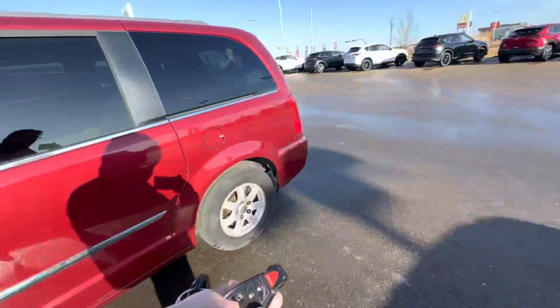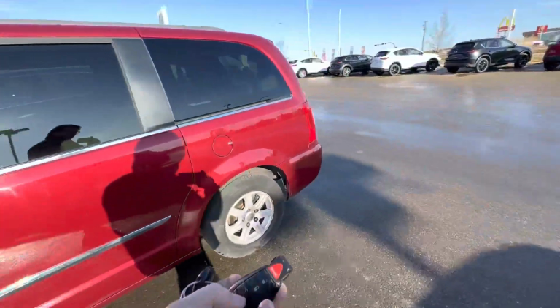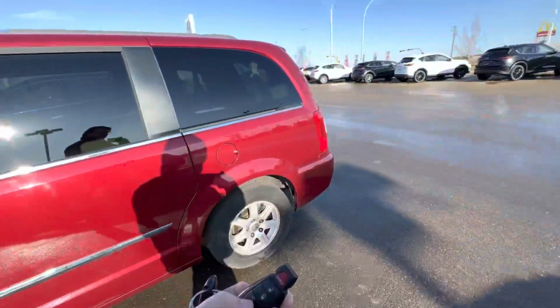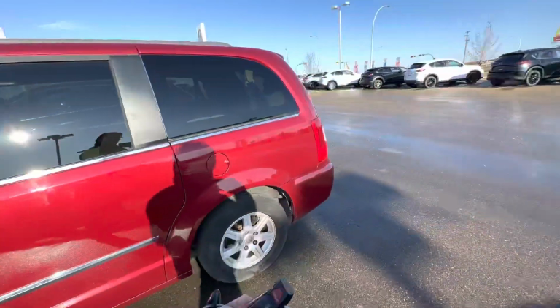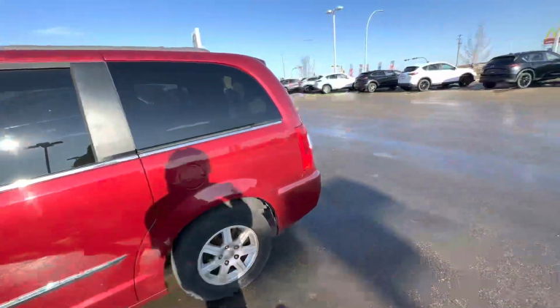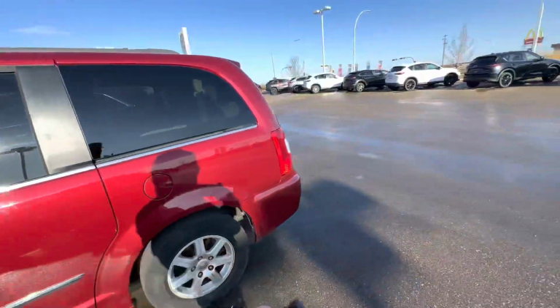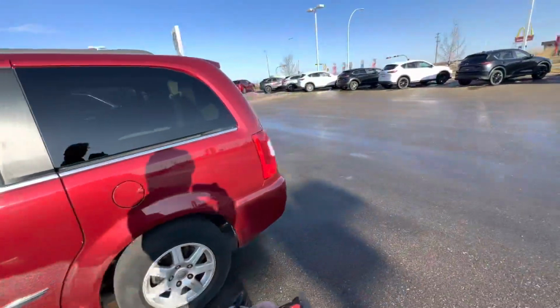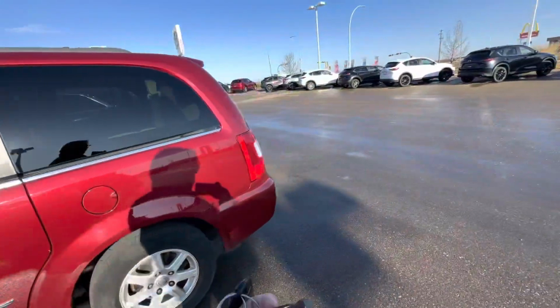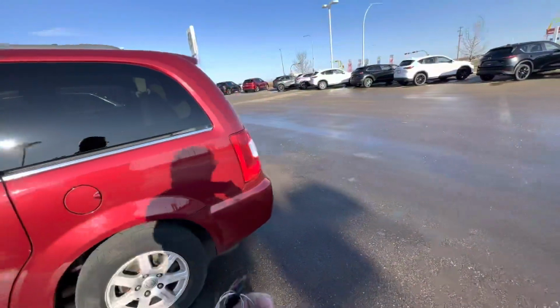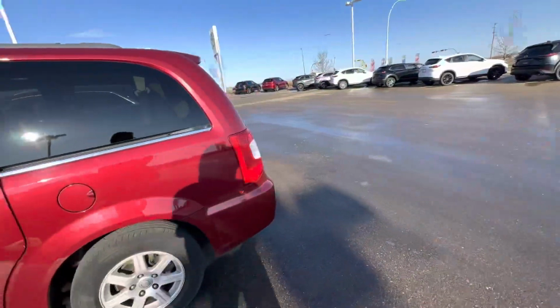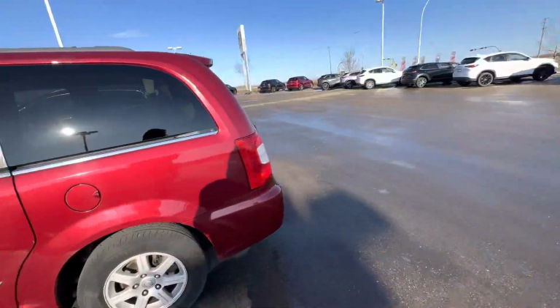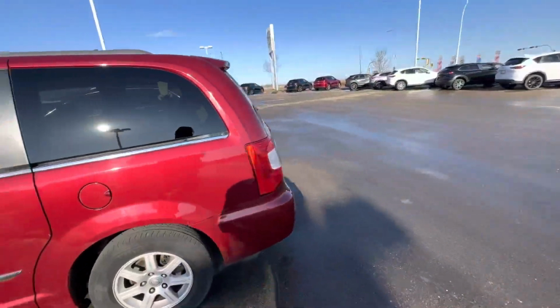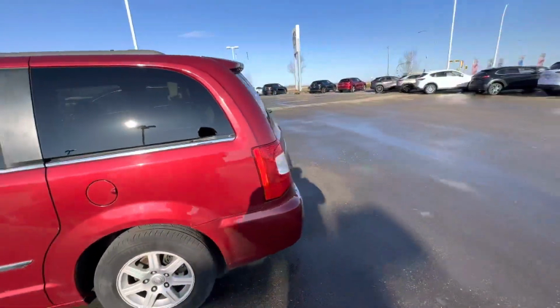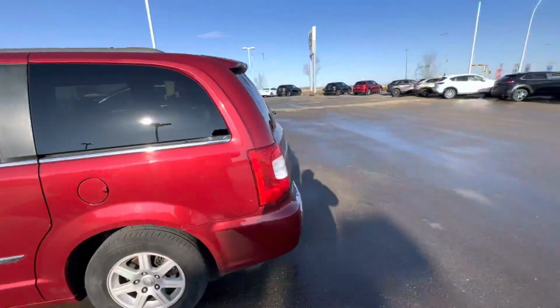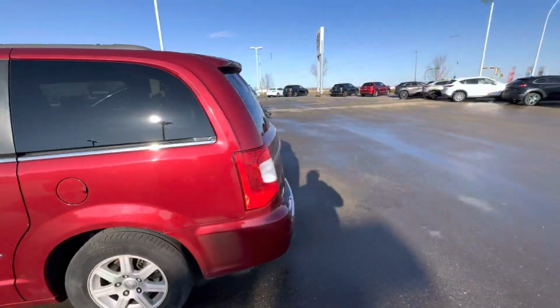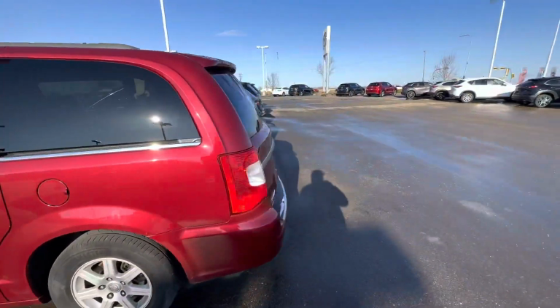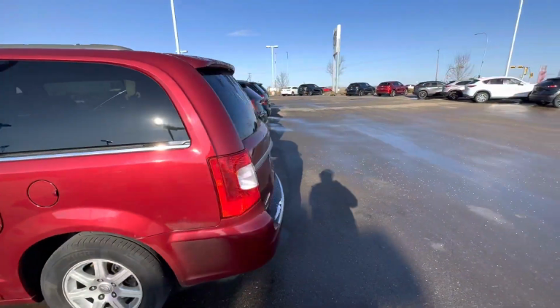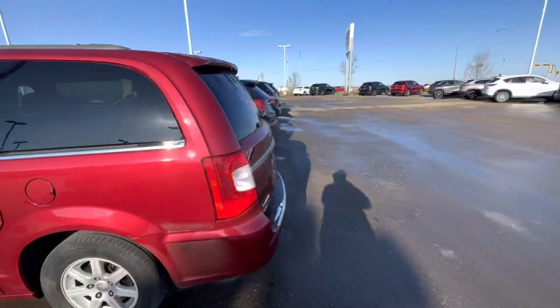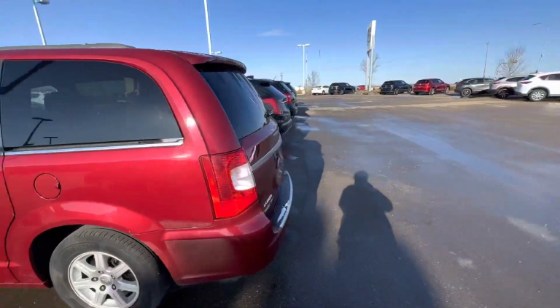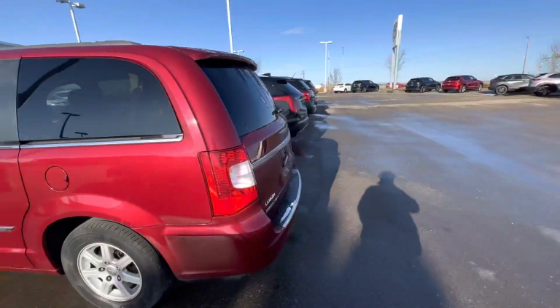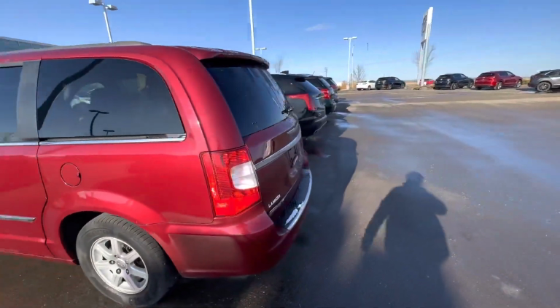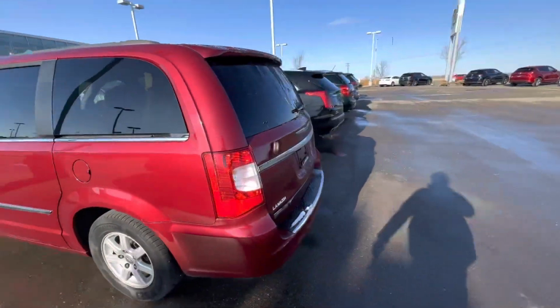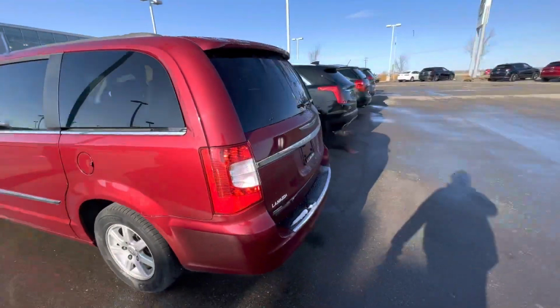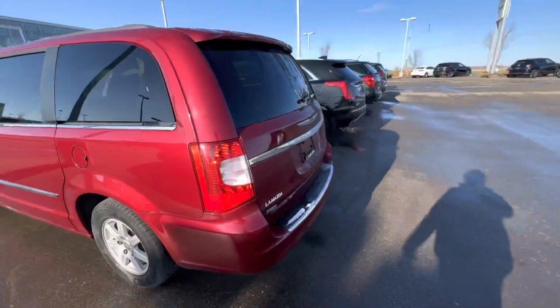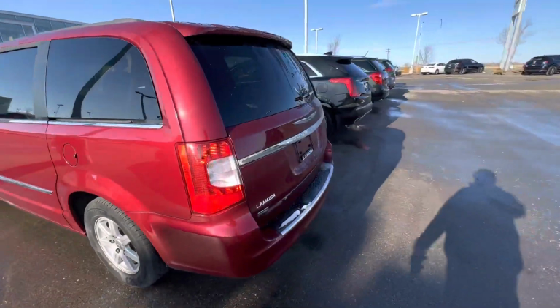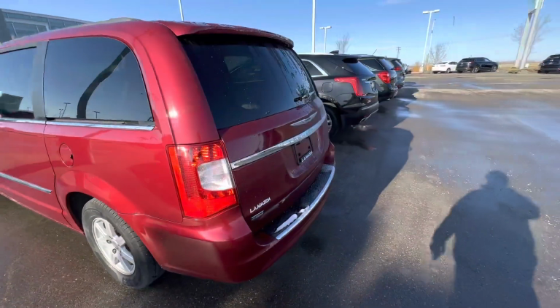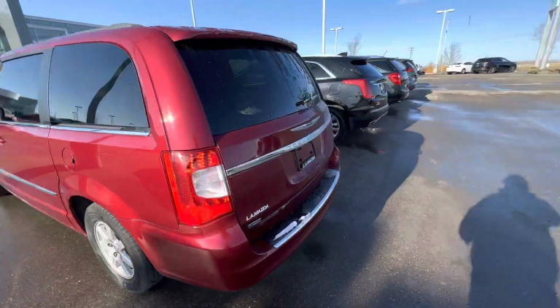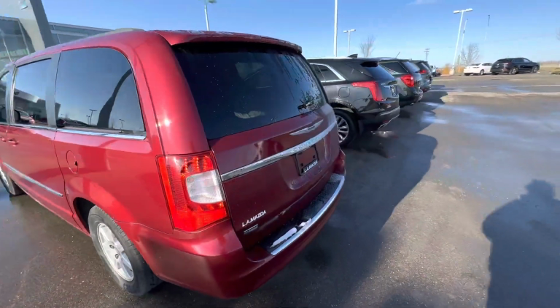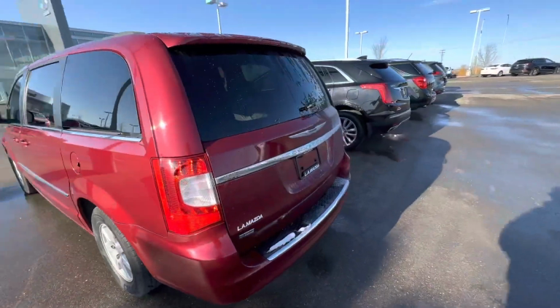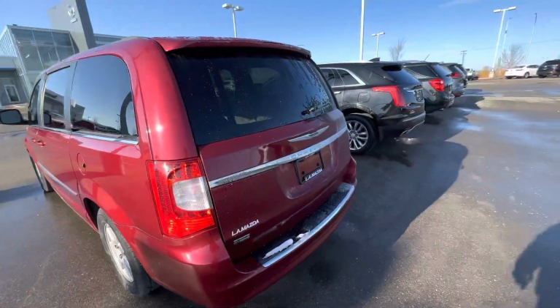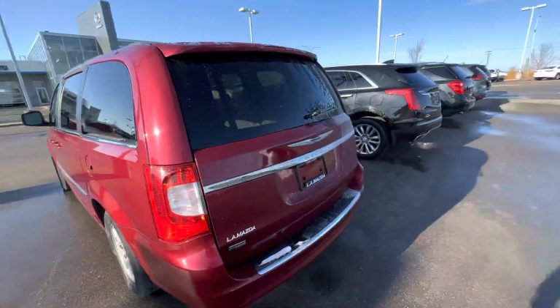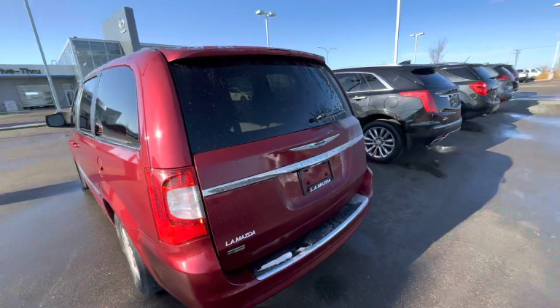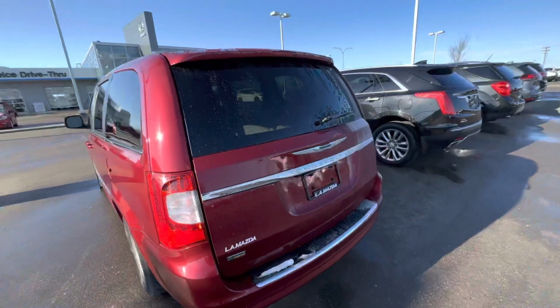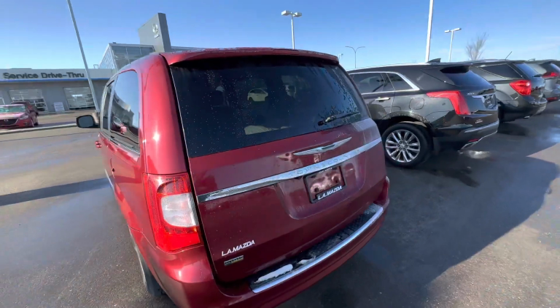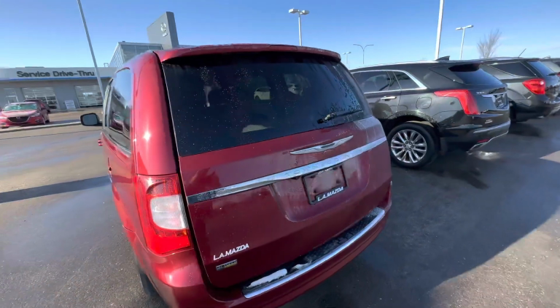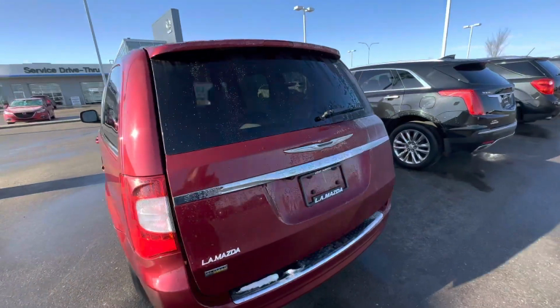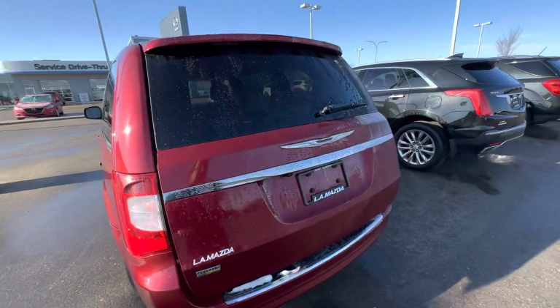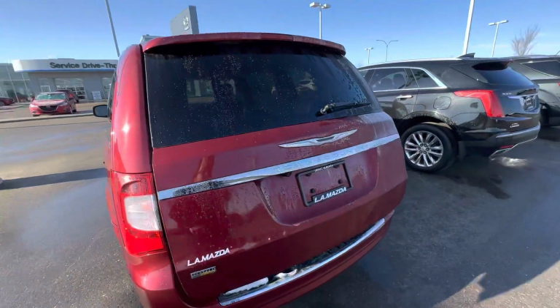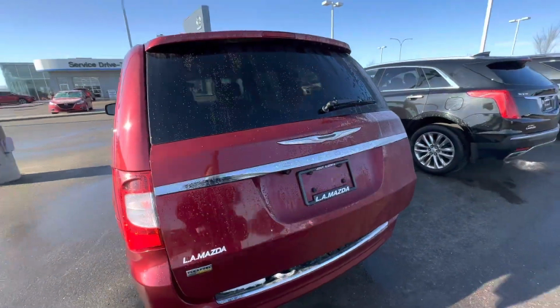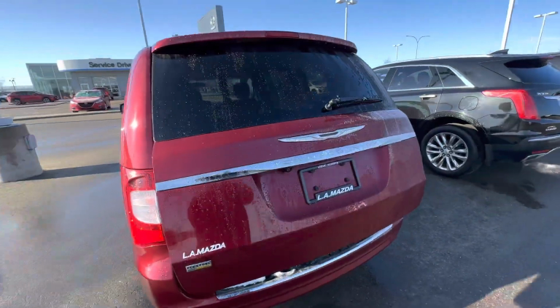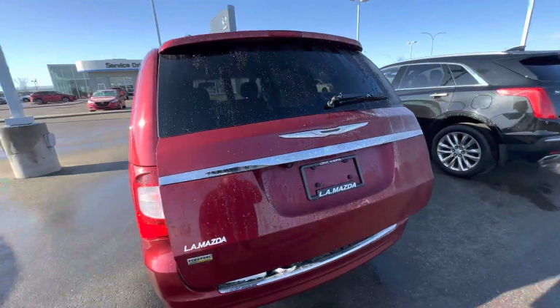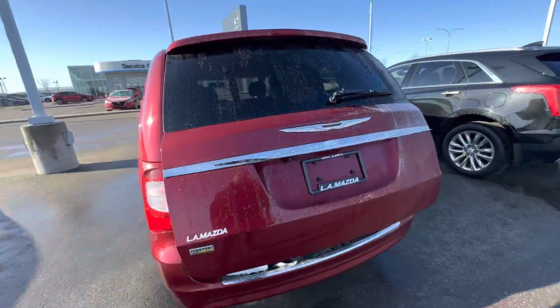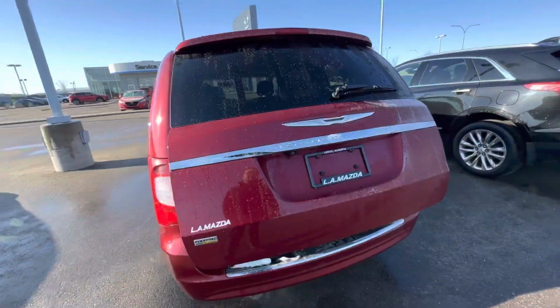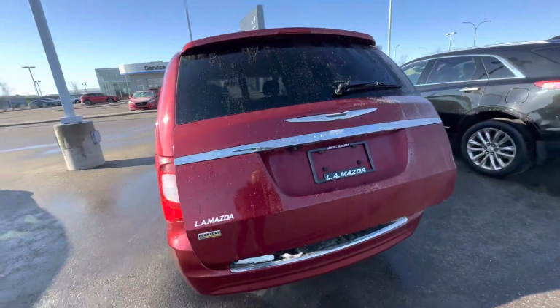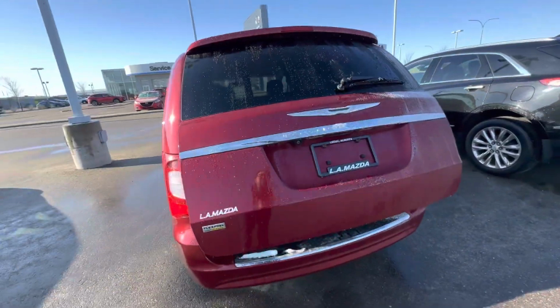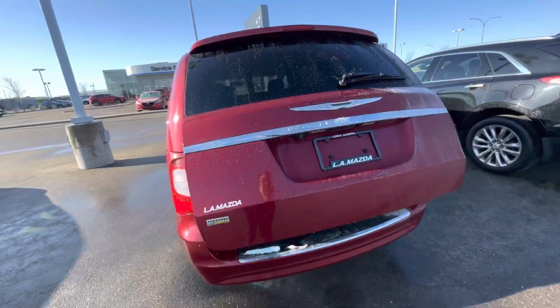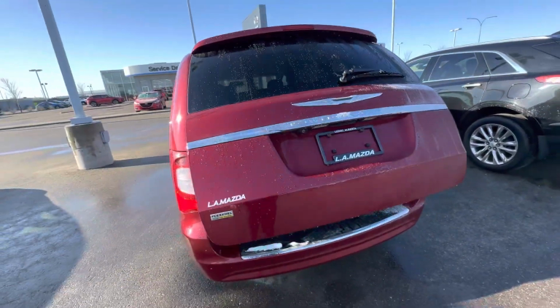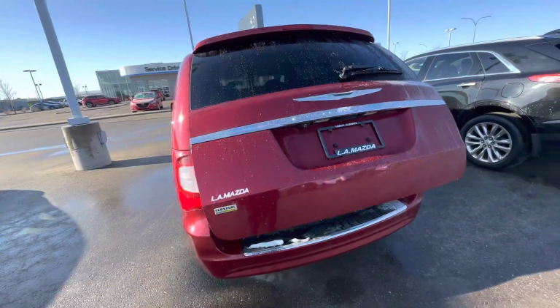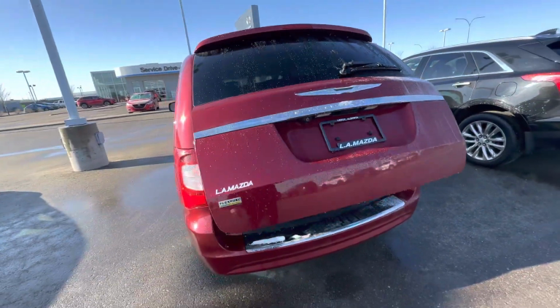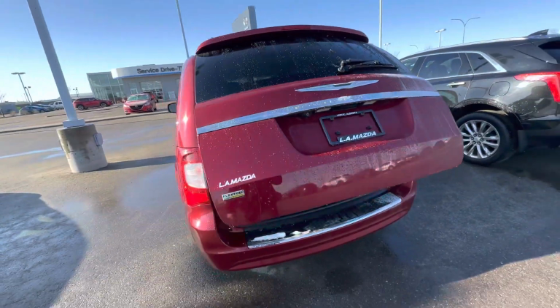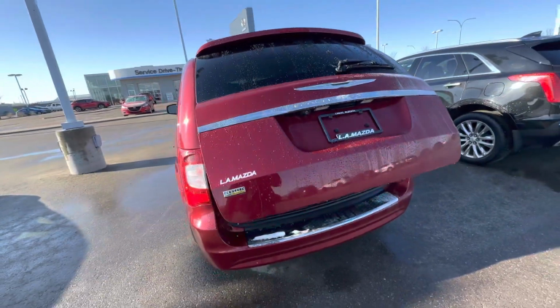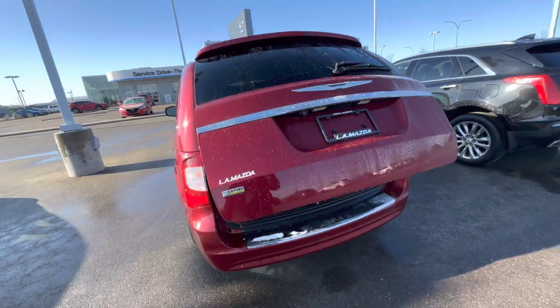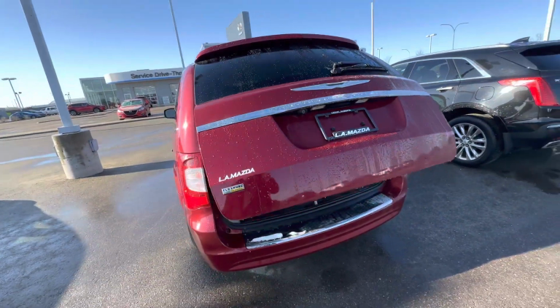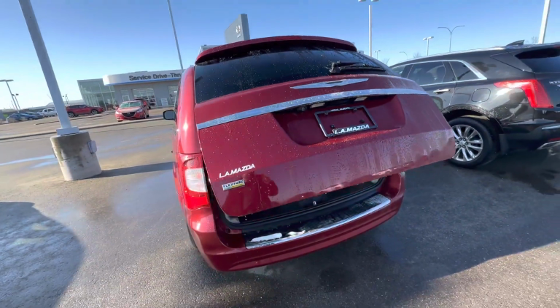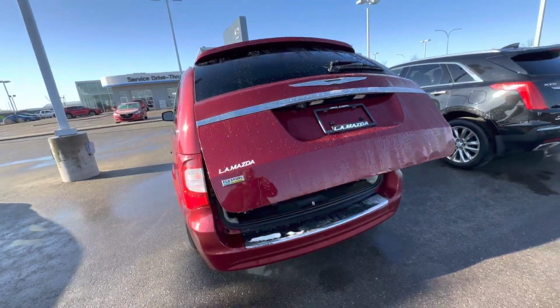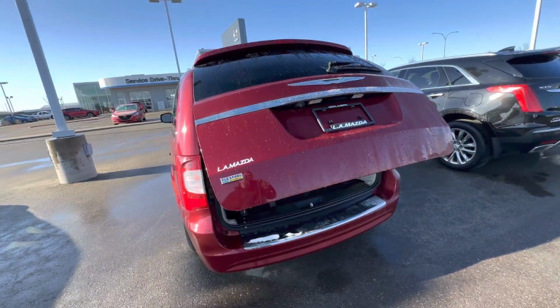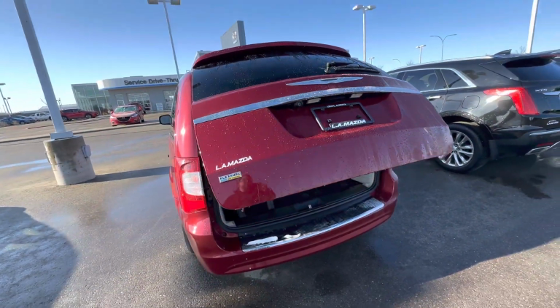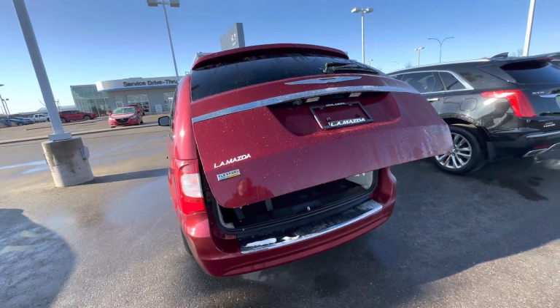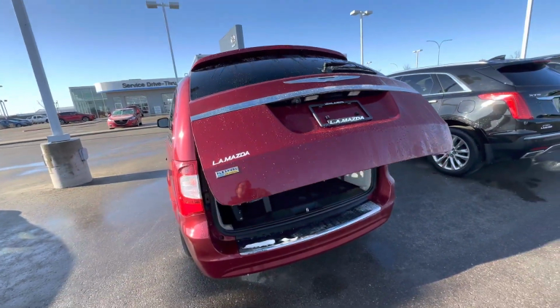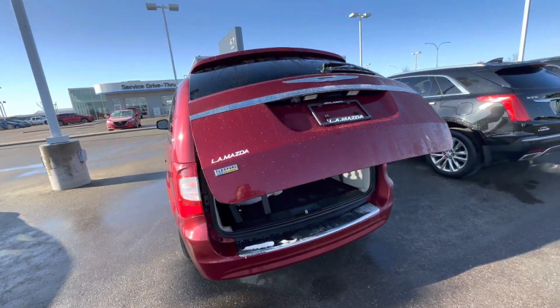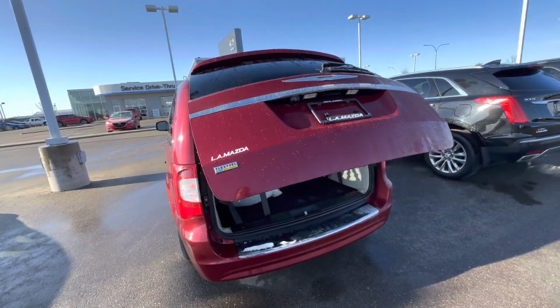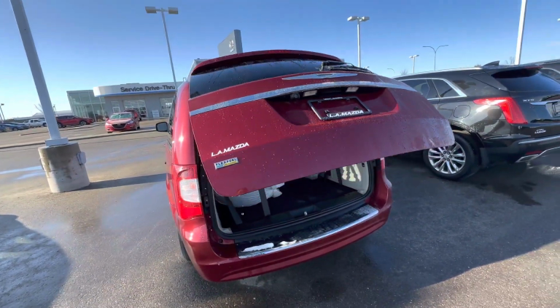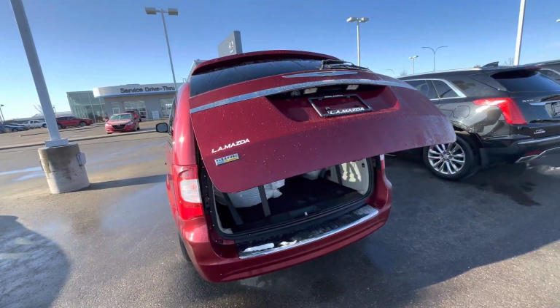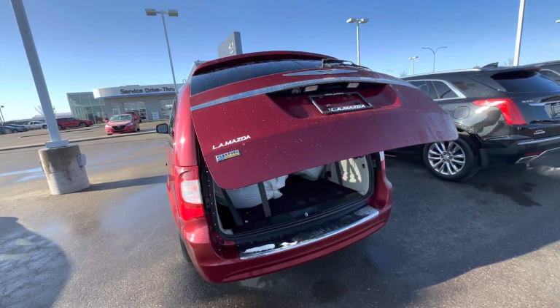This vehicle is automated throughout. All you got to do is push buttons on the keys and every single door opens and closes automatically.